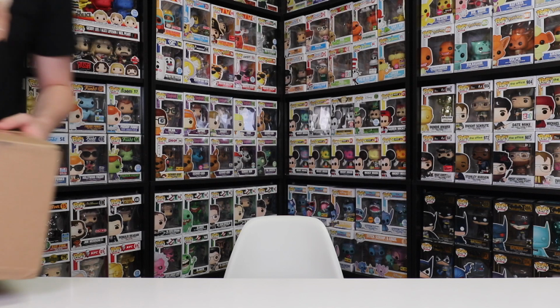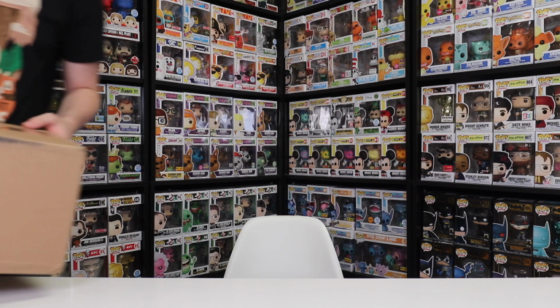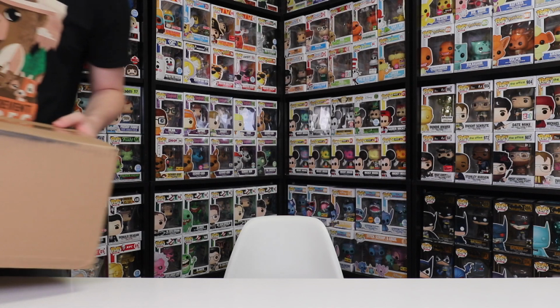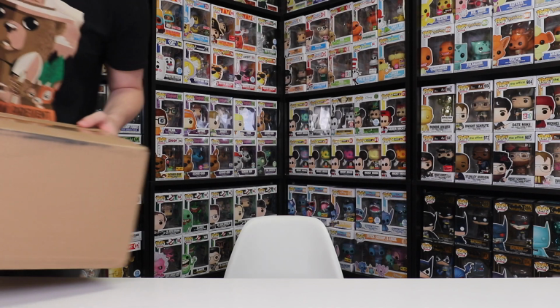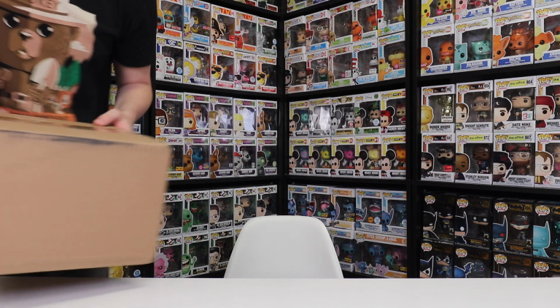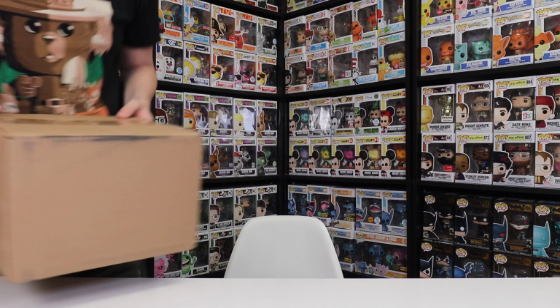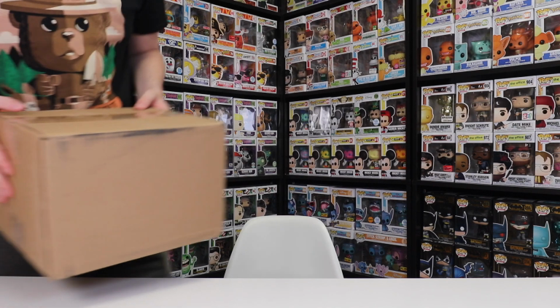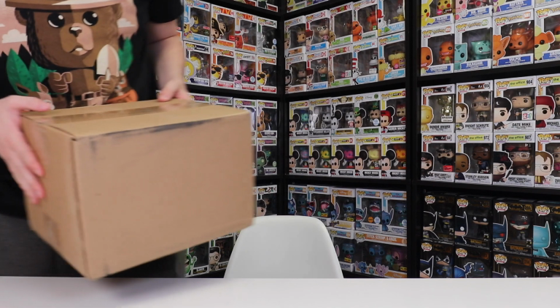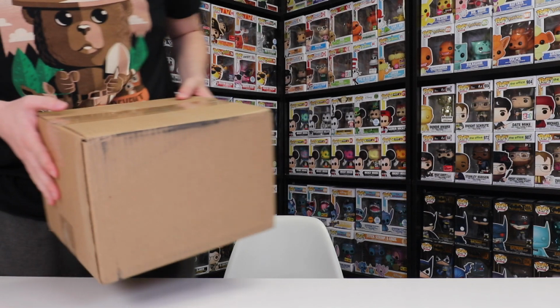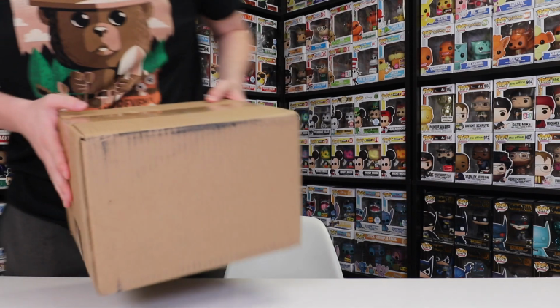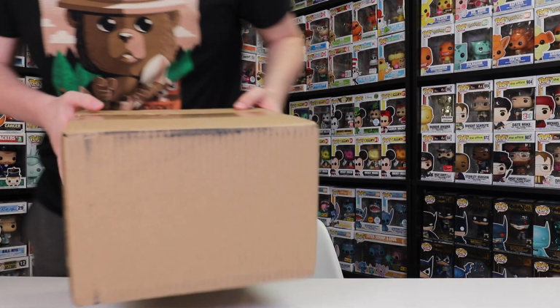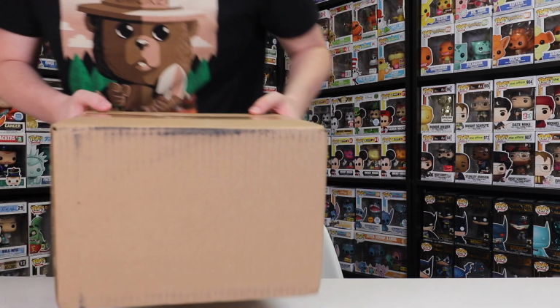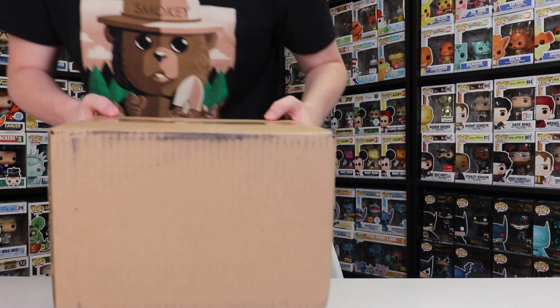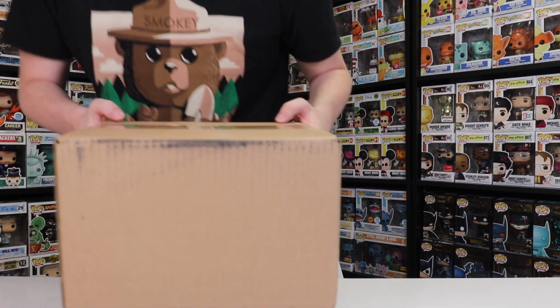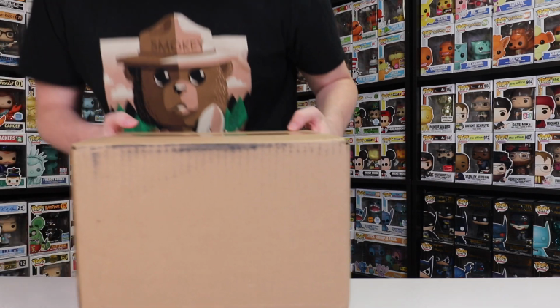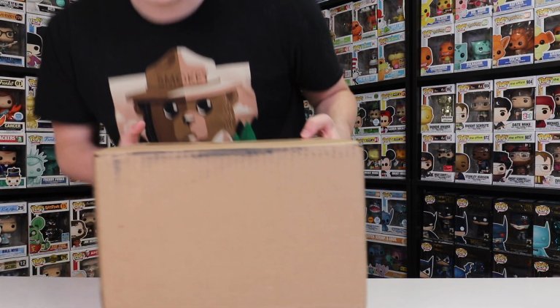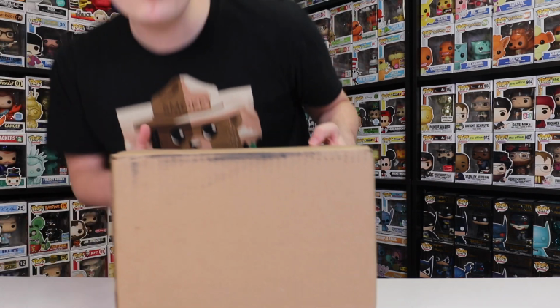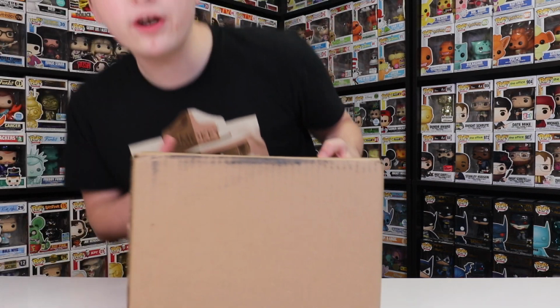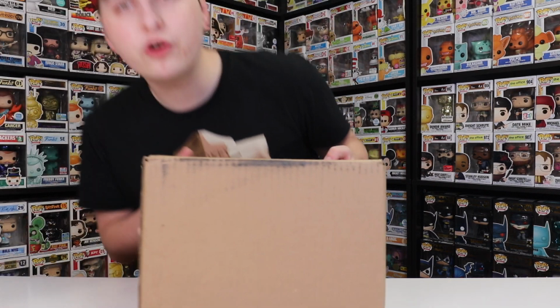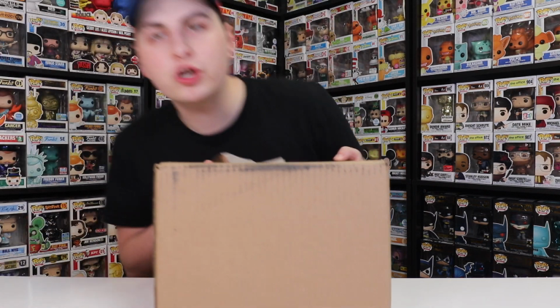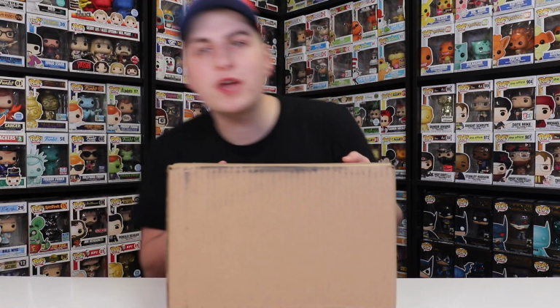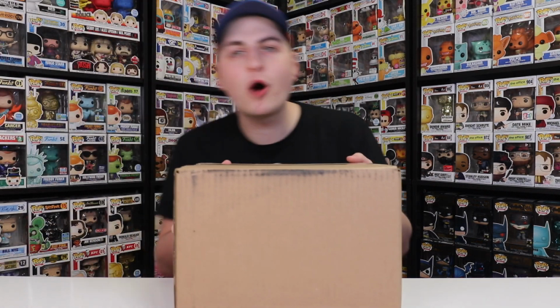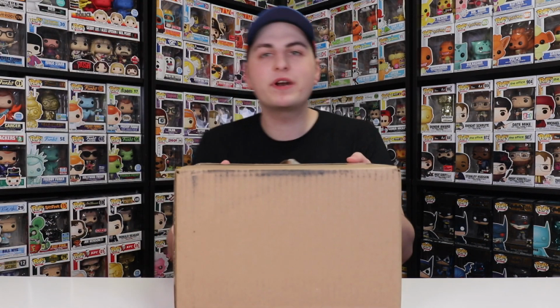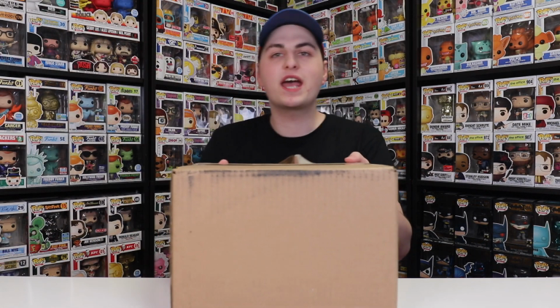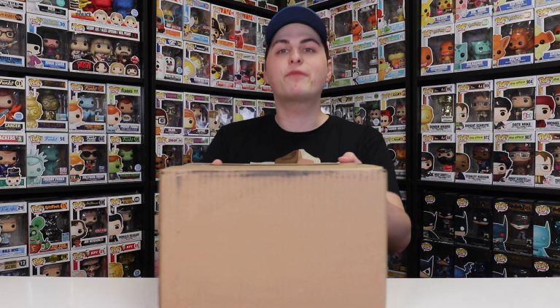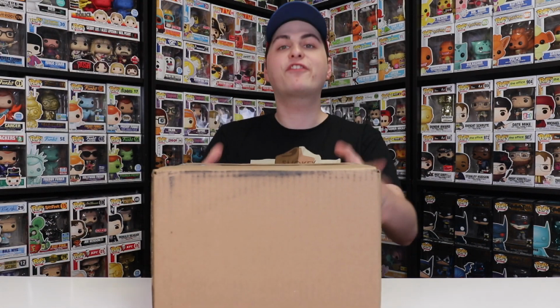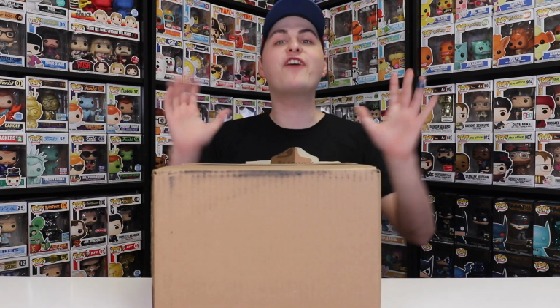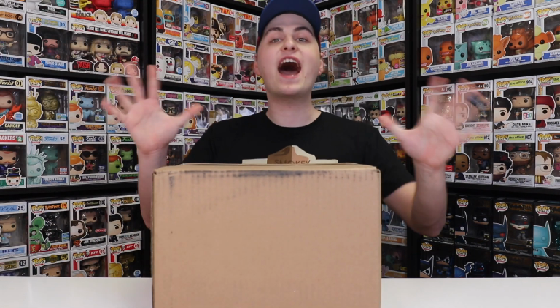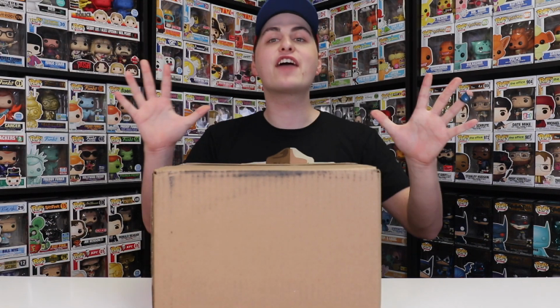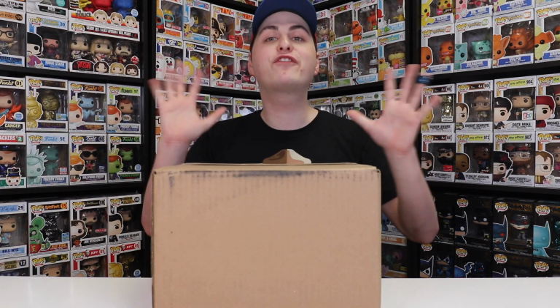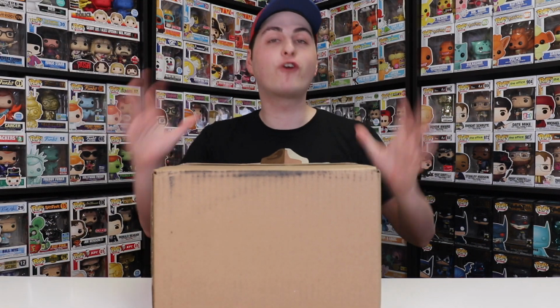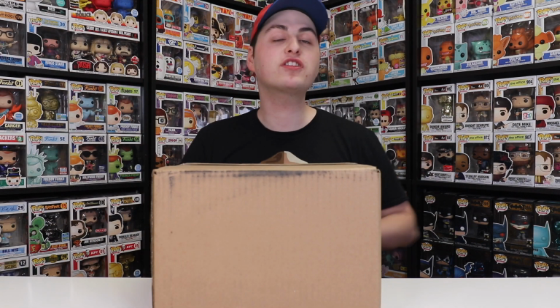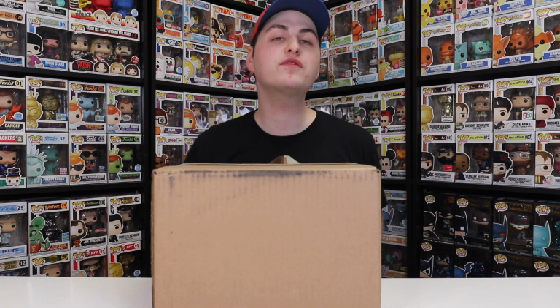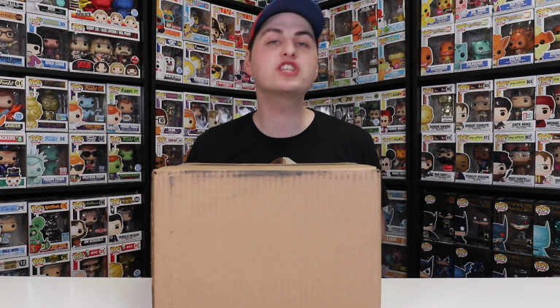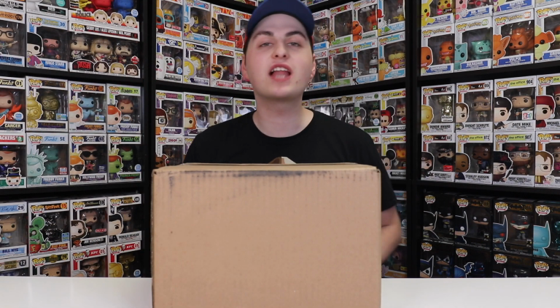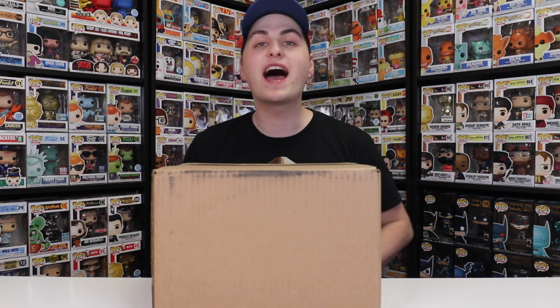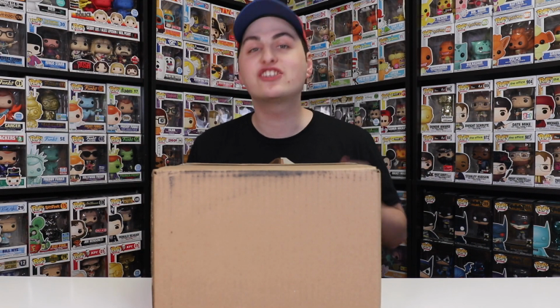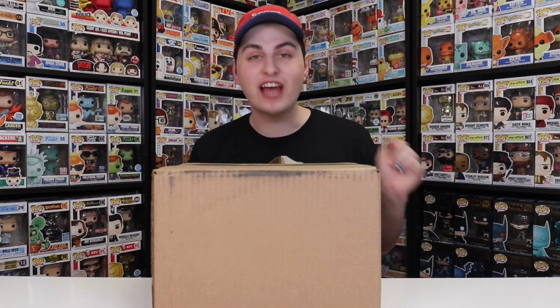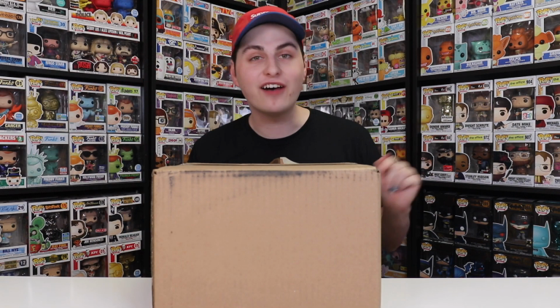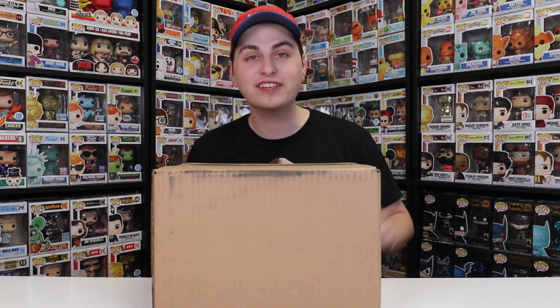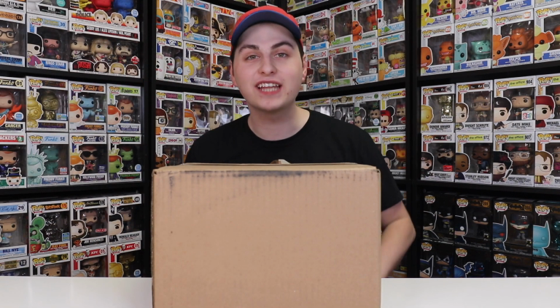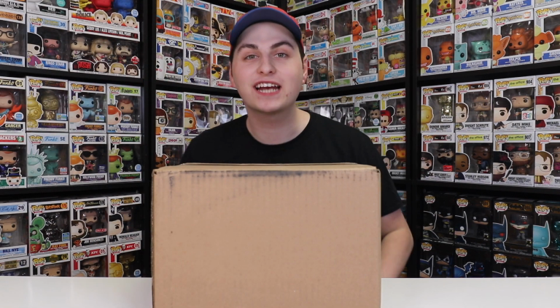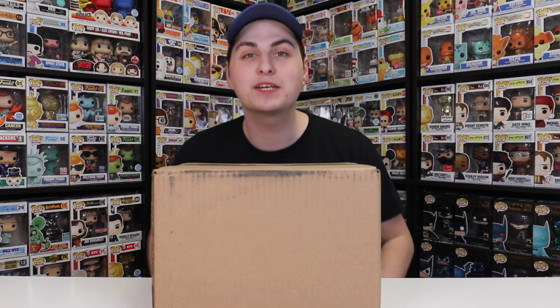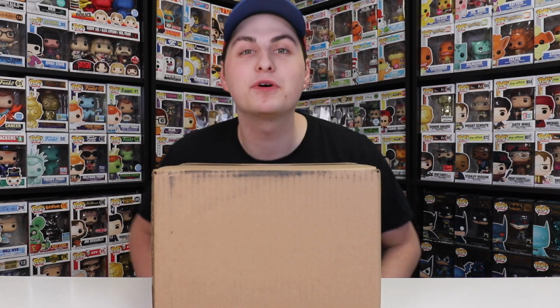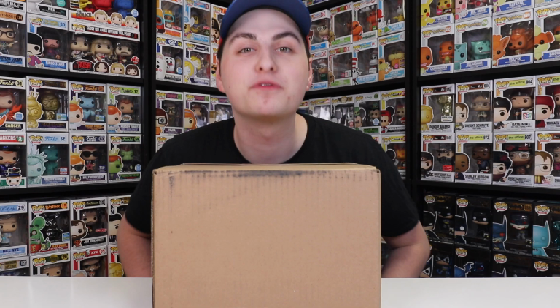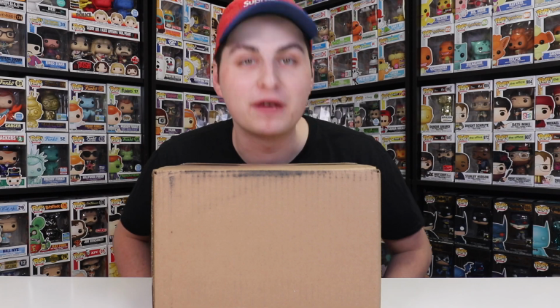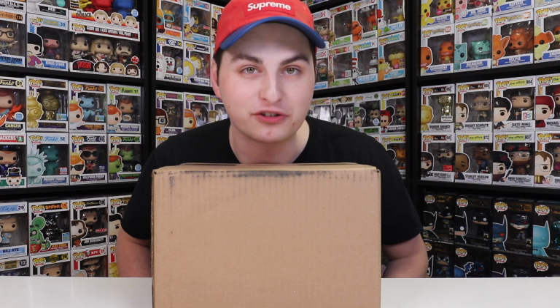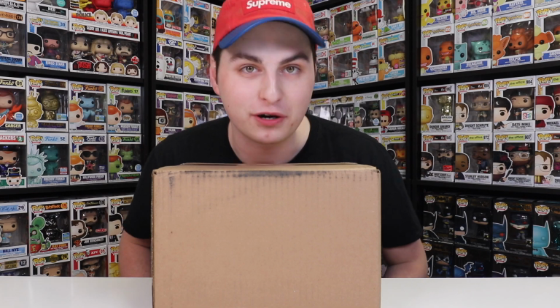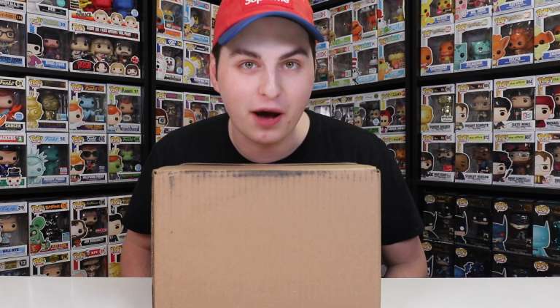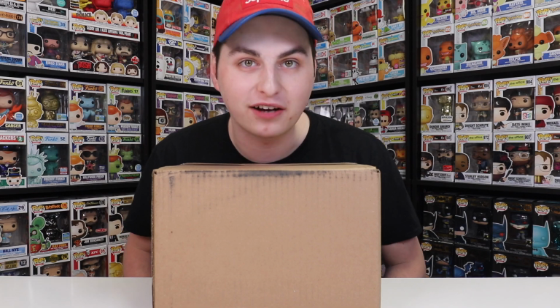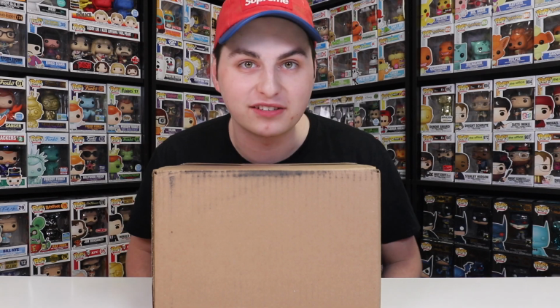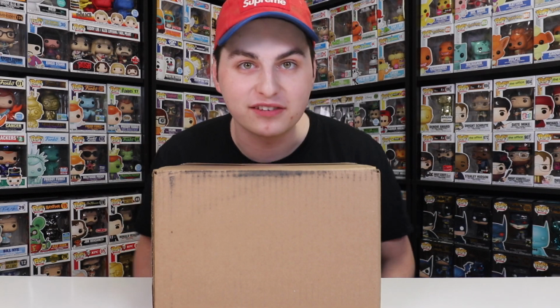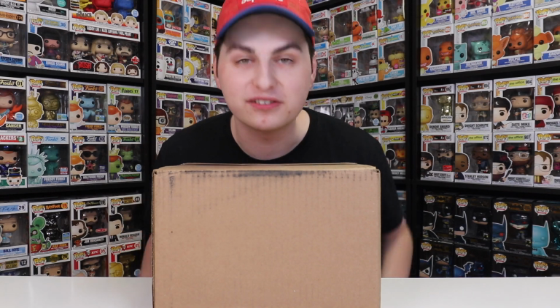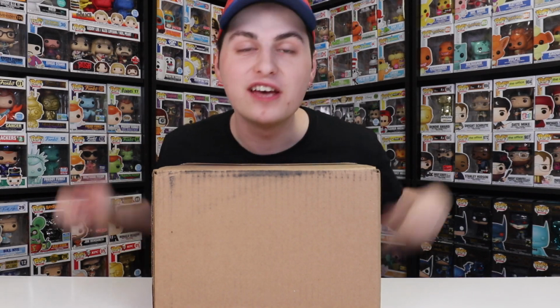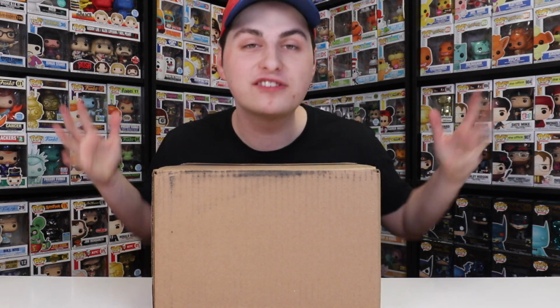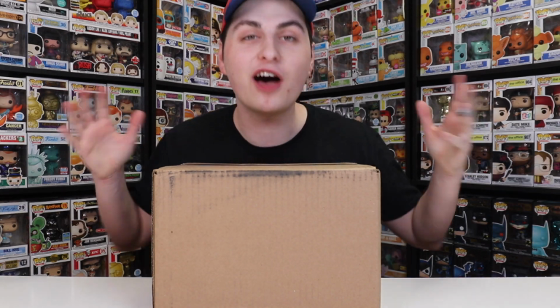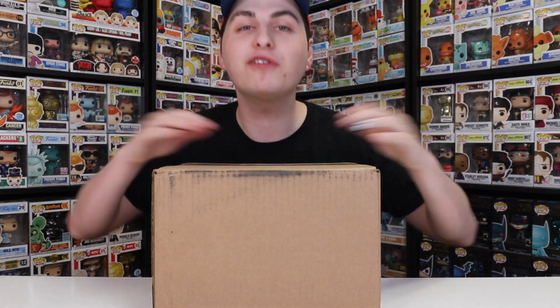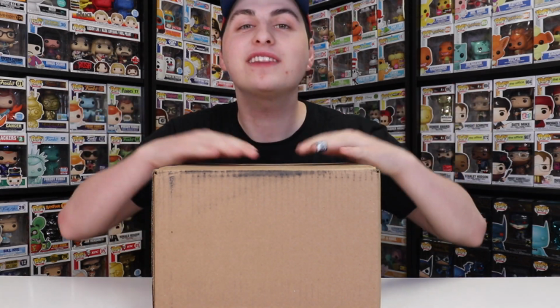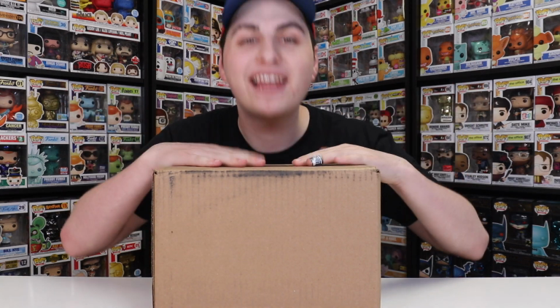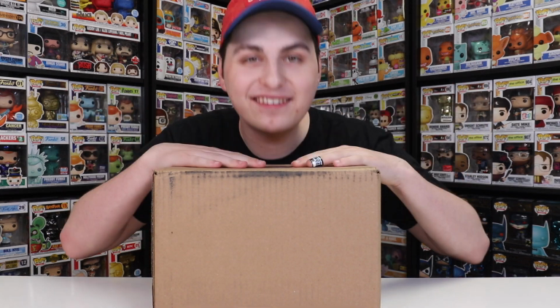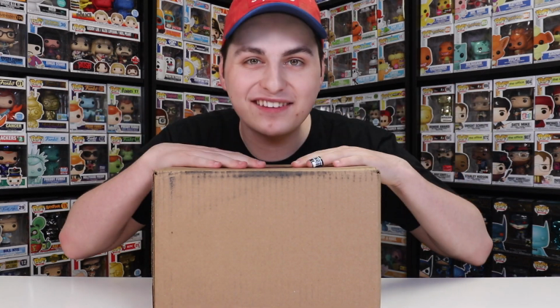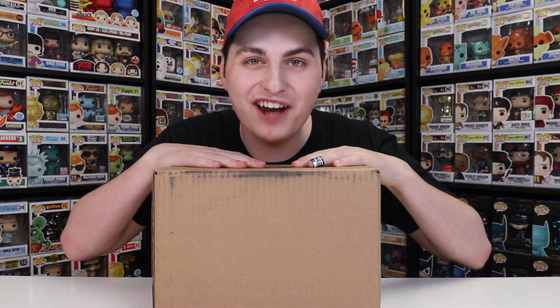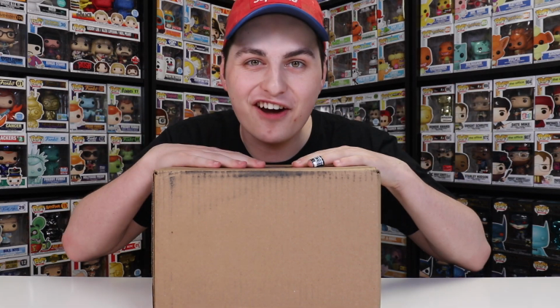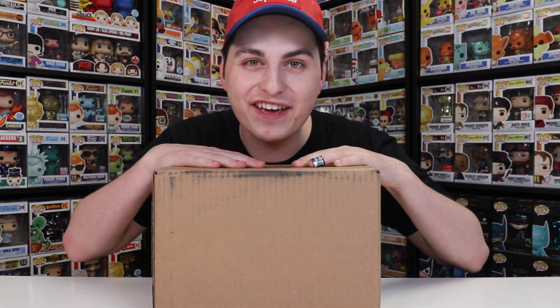Hey guys, Top Pops here, and in today's video we are going to be opening up five 4th of July Chalice Collectibles Mystery Boxes. So let's get started.